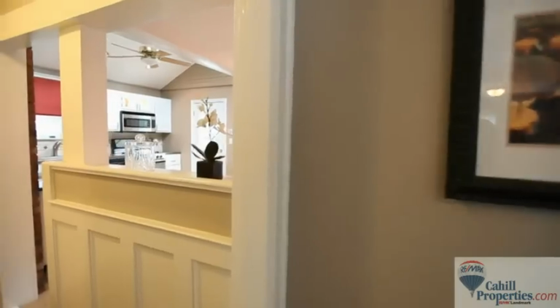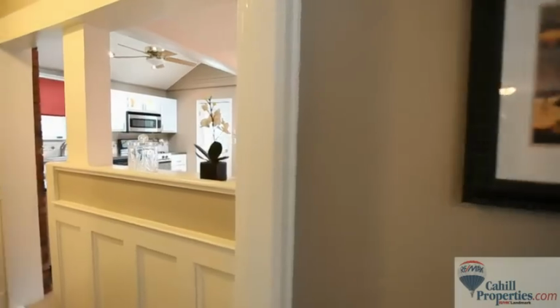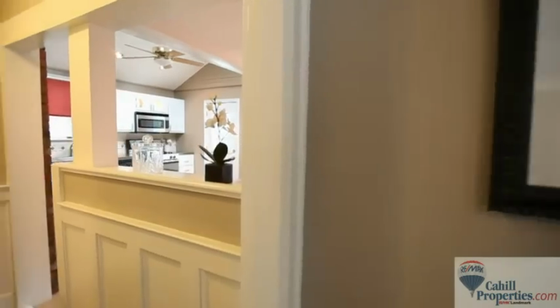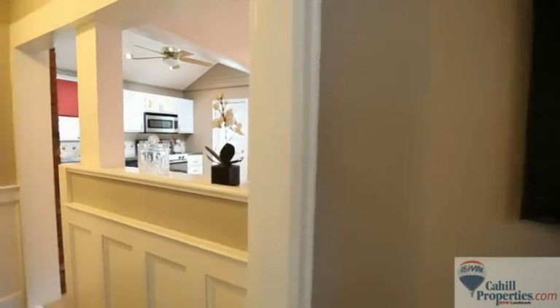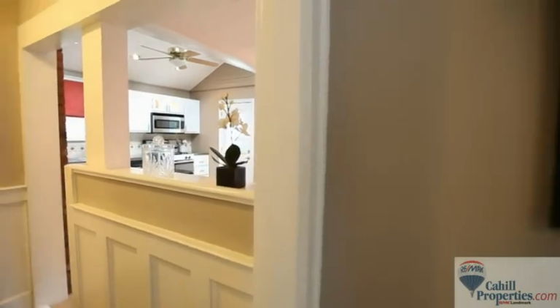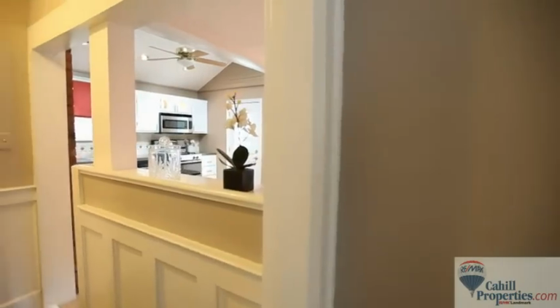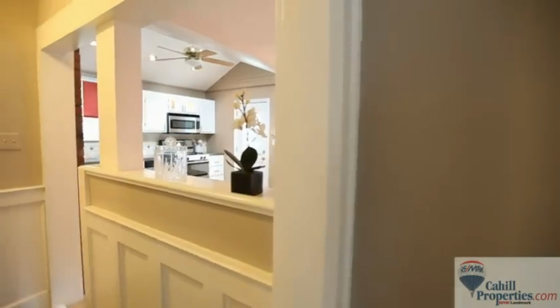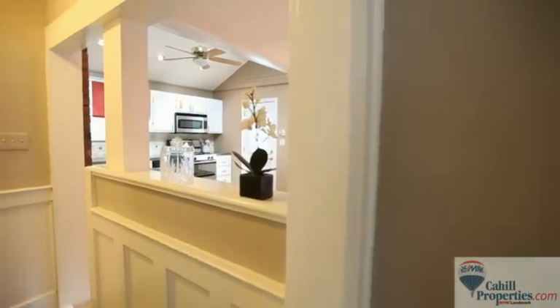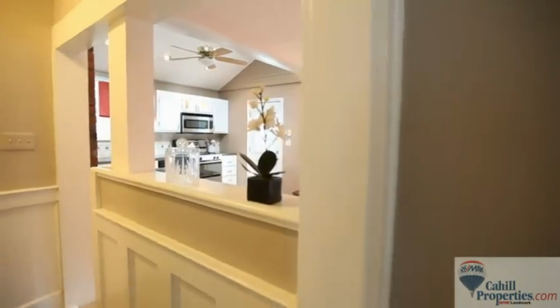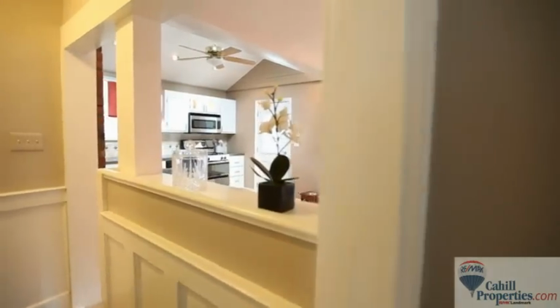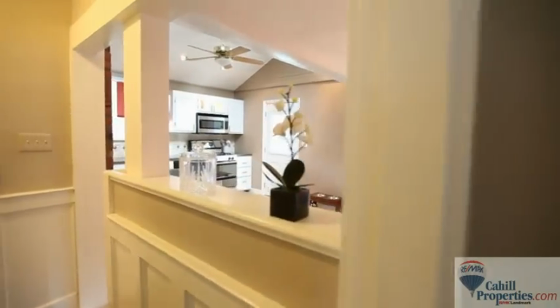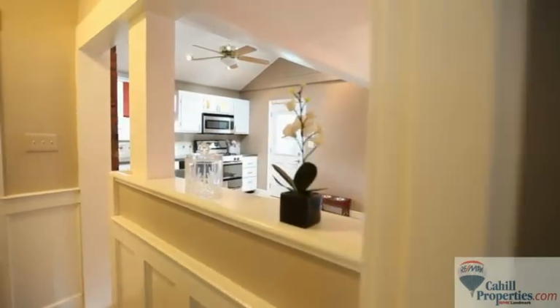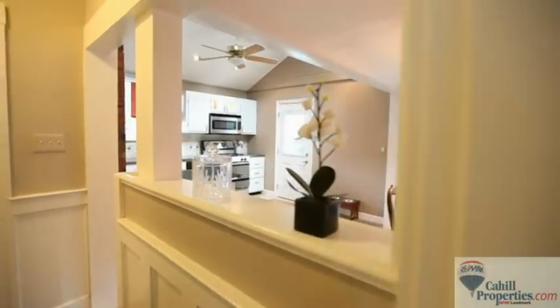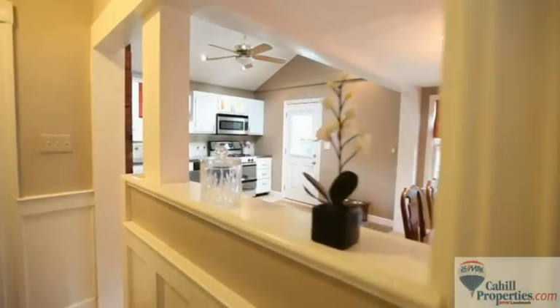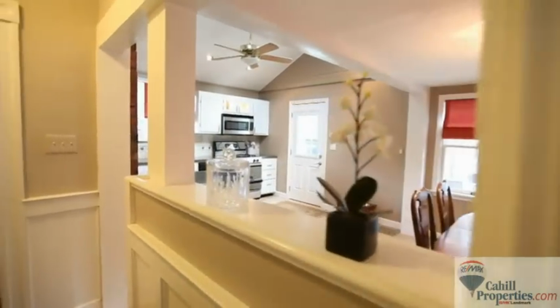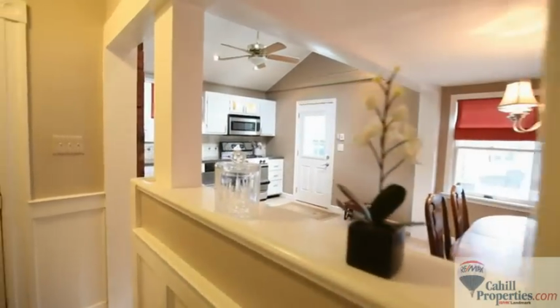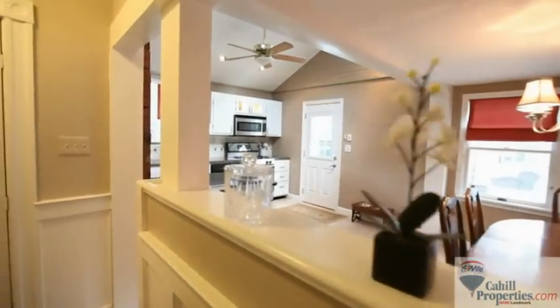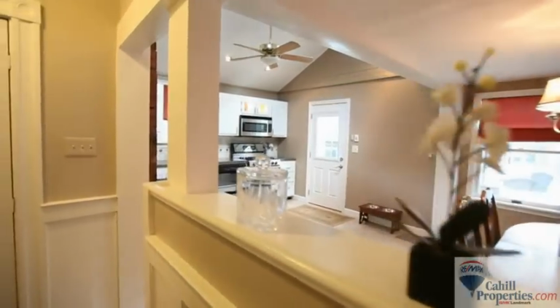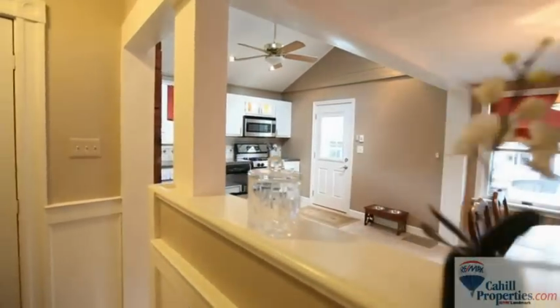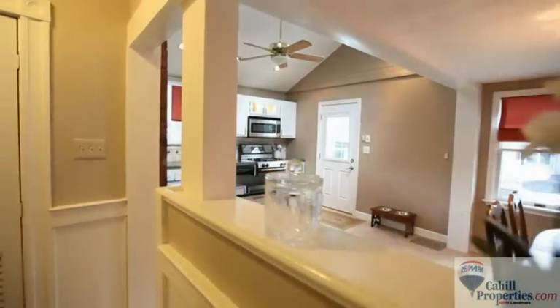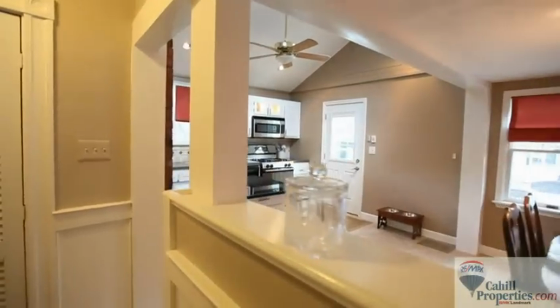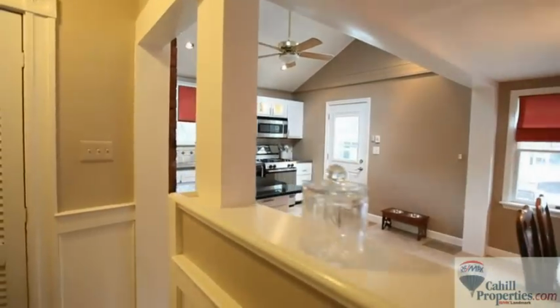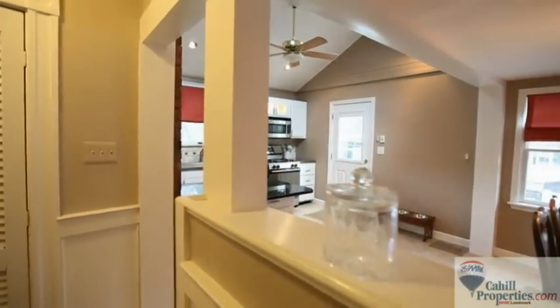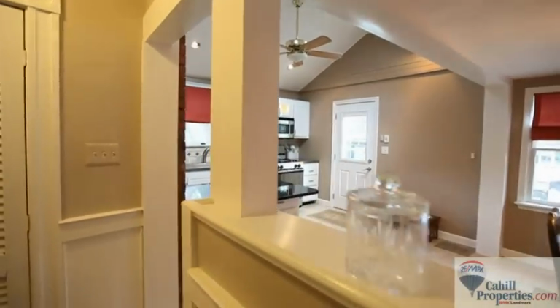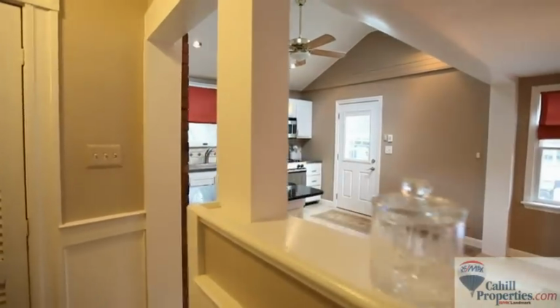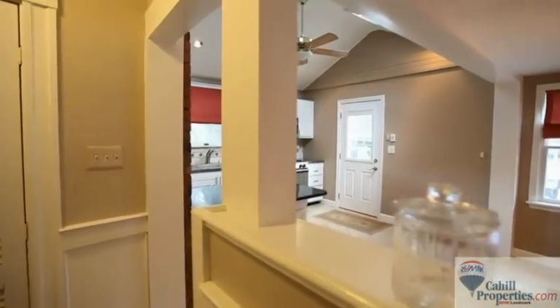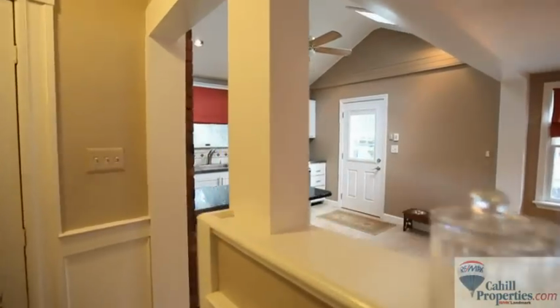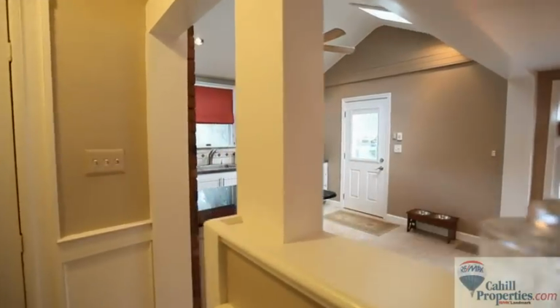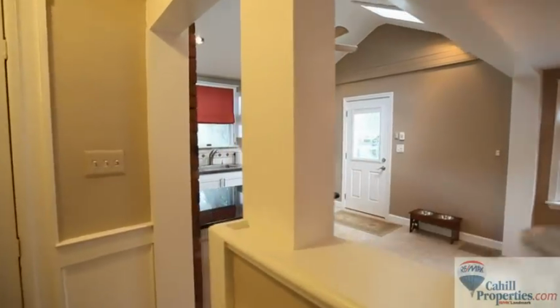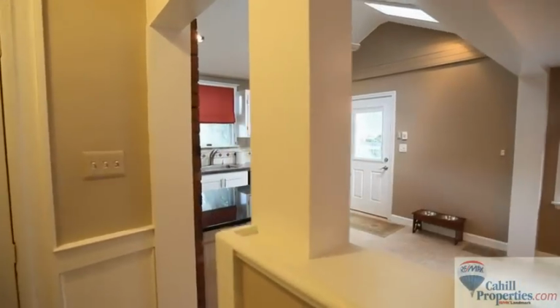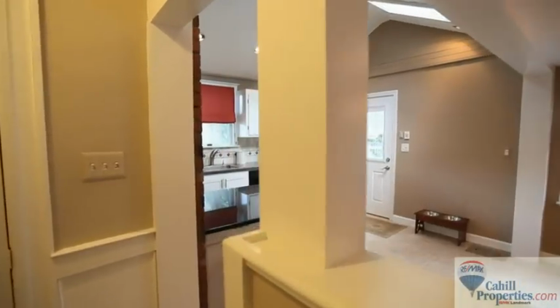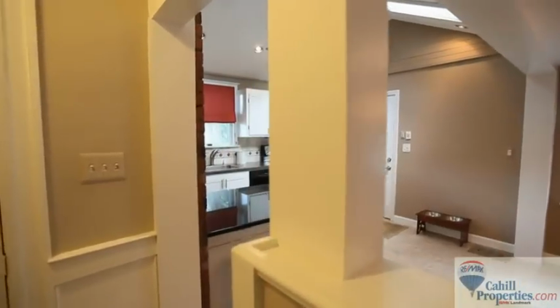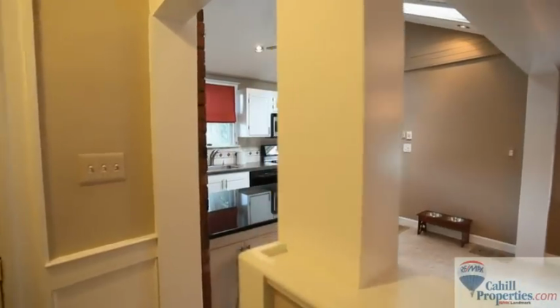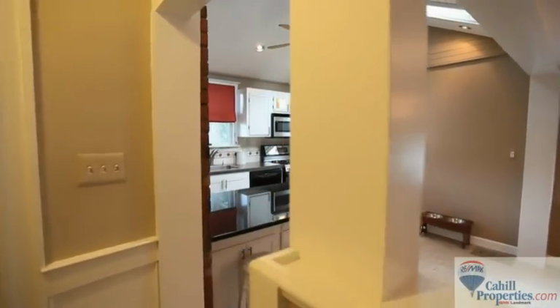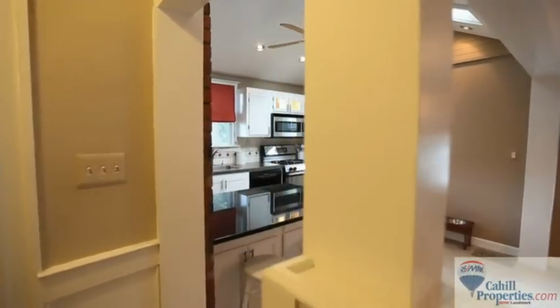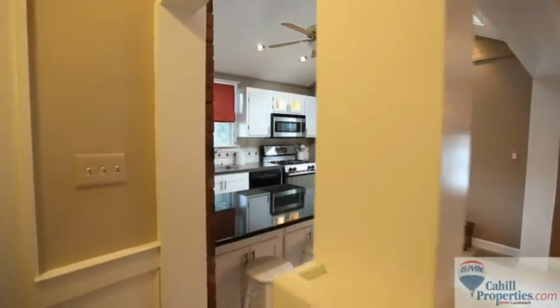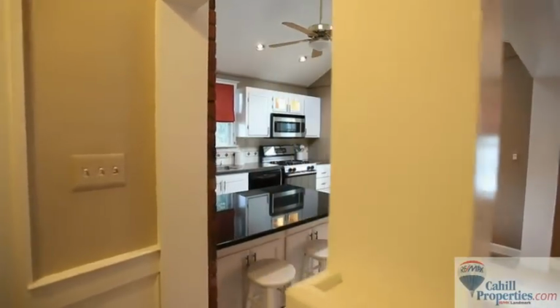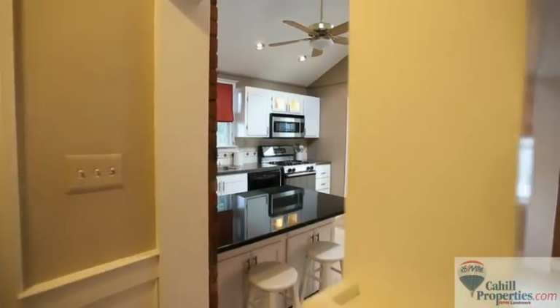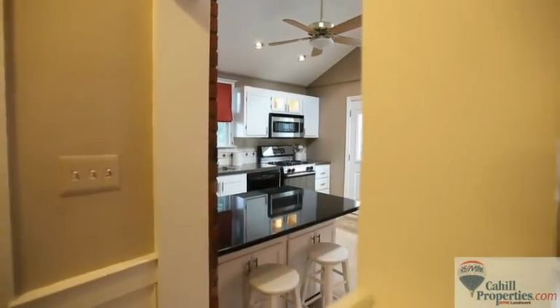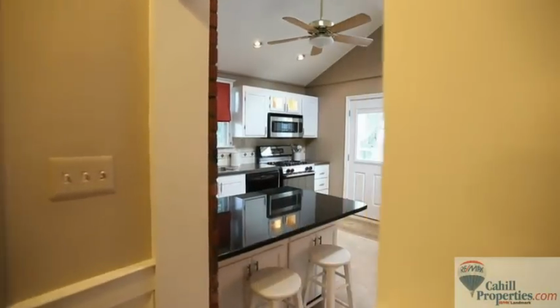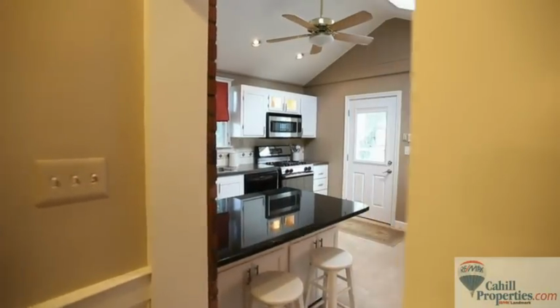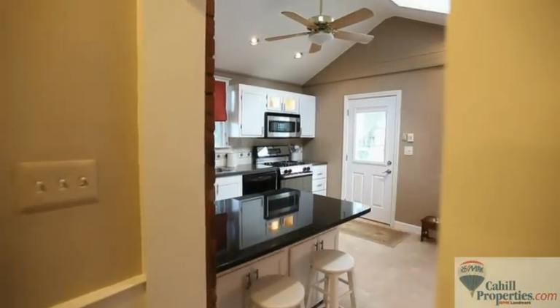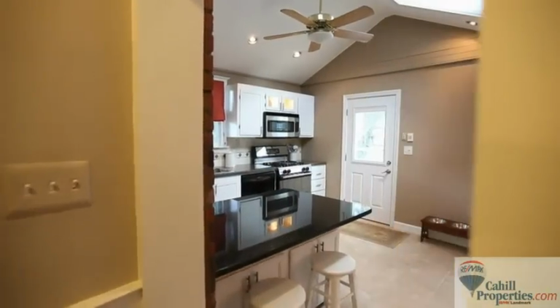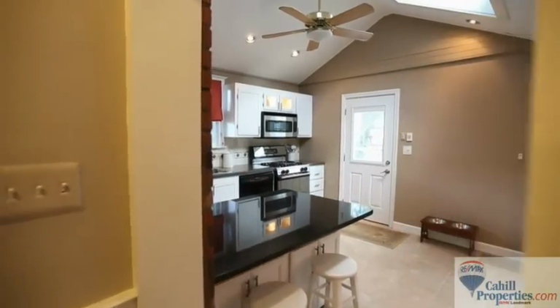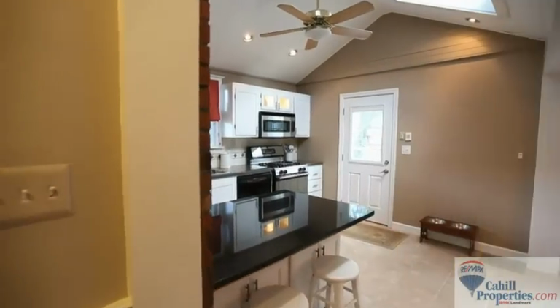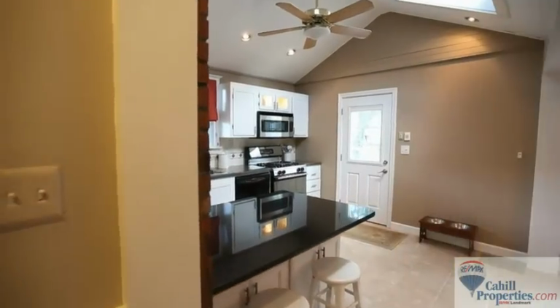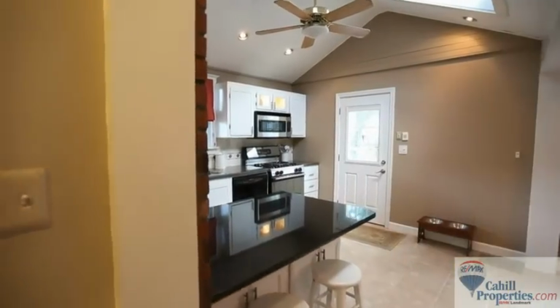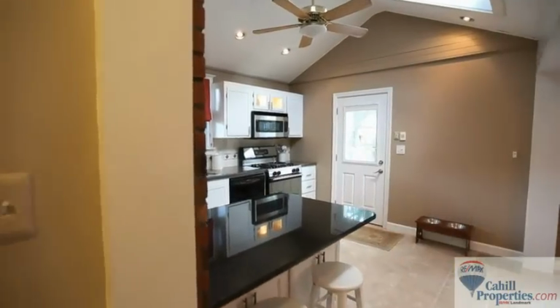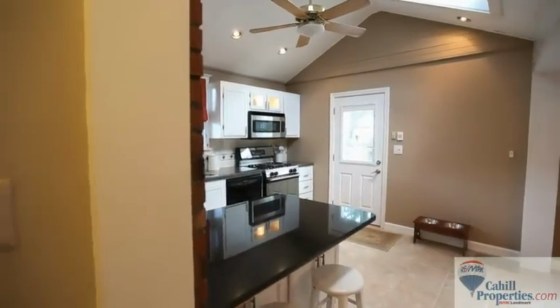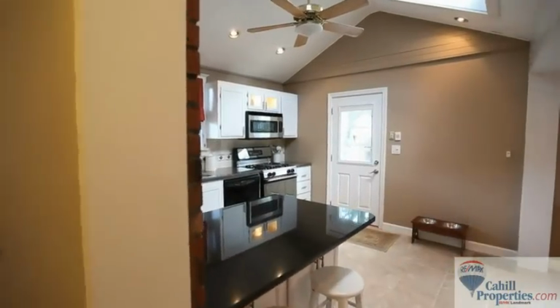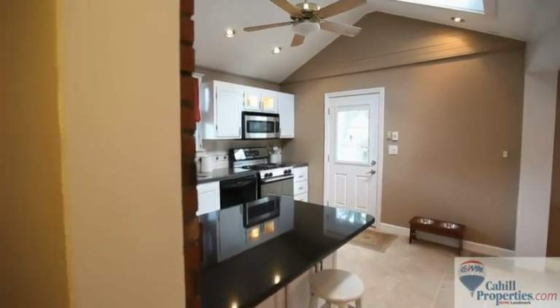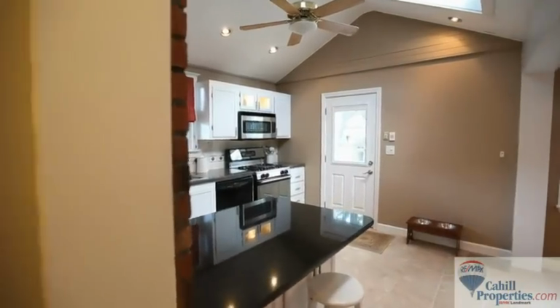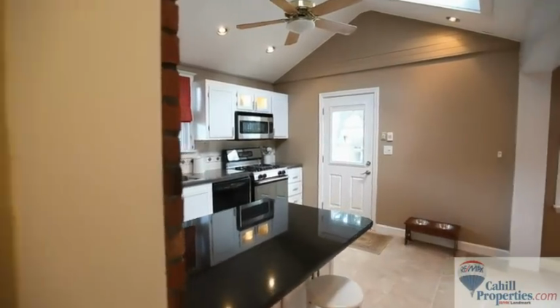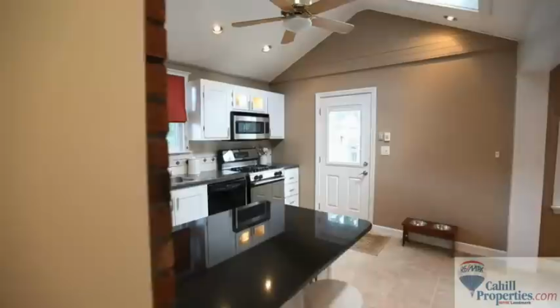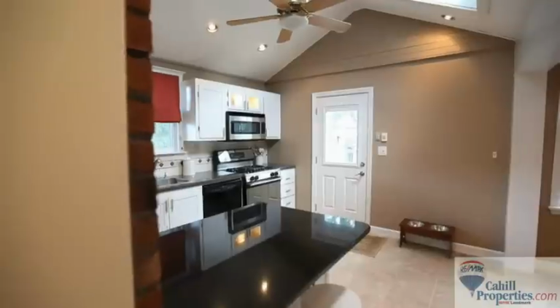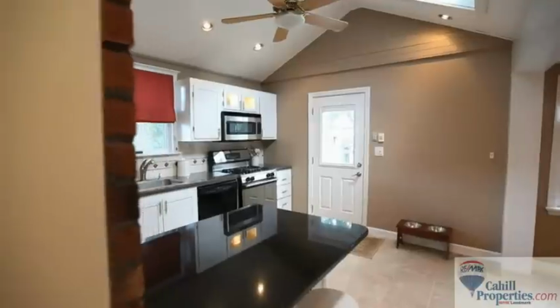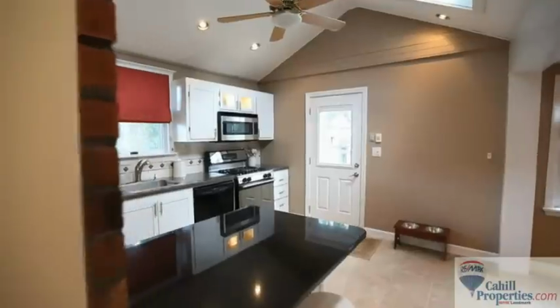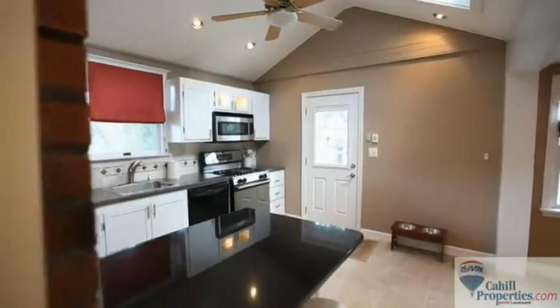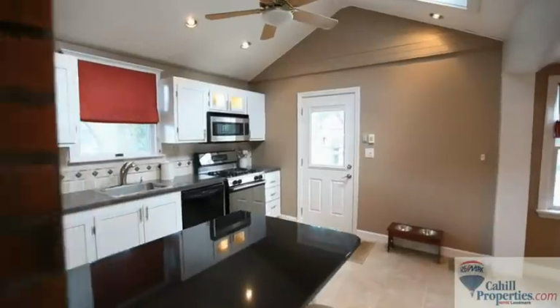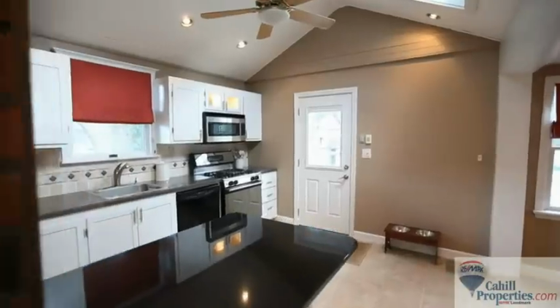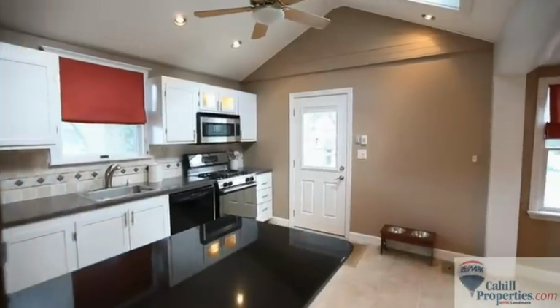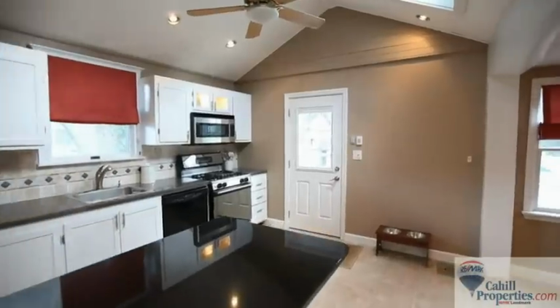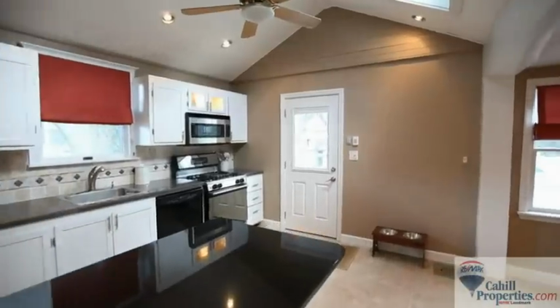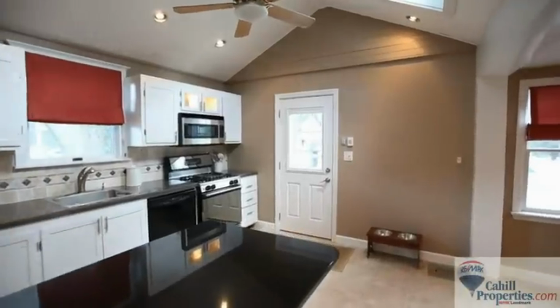The recently renovated kitchen offers a family room type setting with plenty of cabinets, granite countertops, and a breakfast bar.